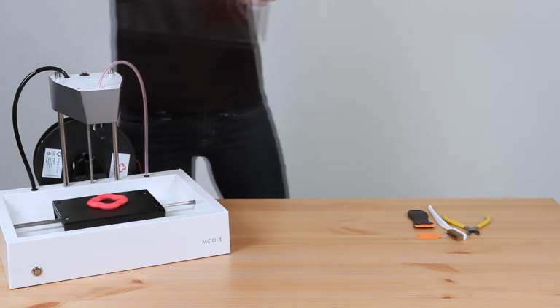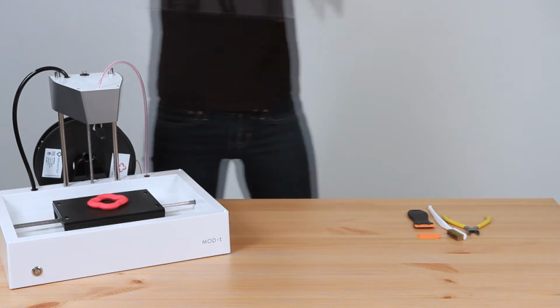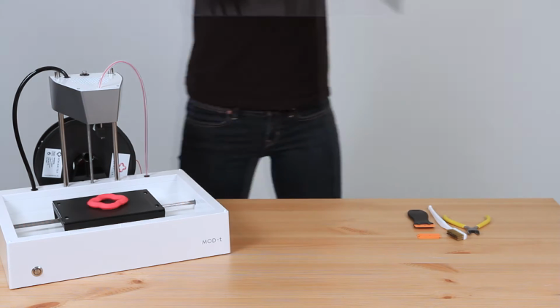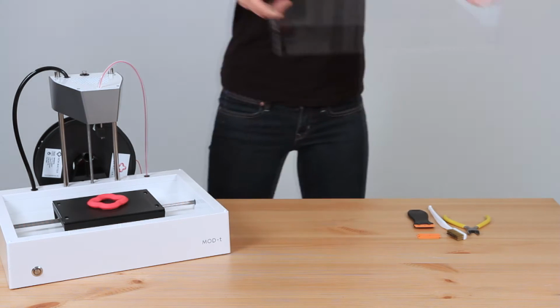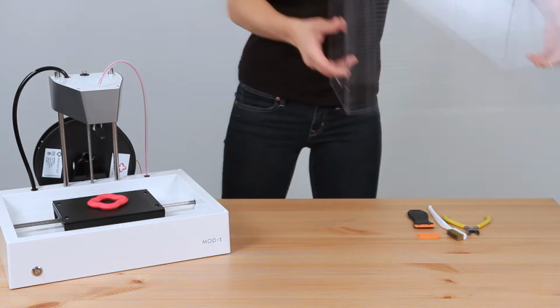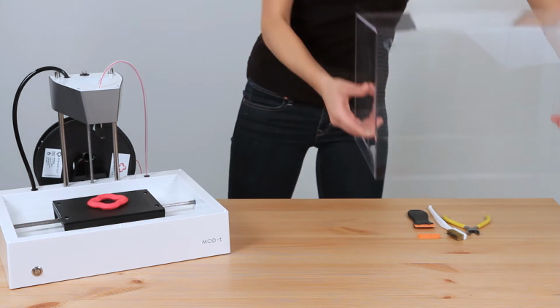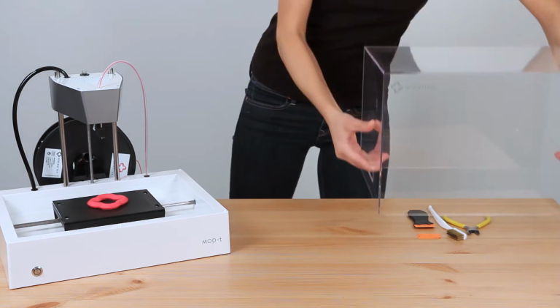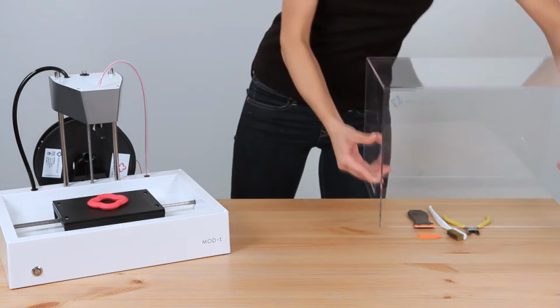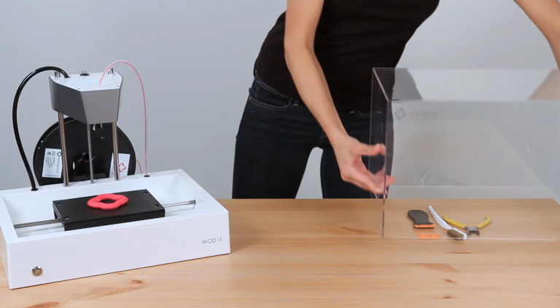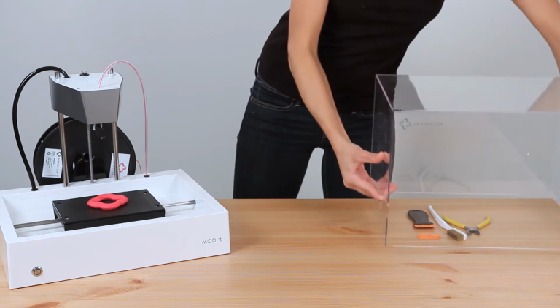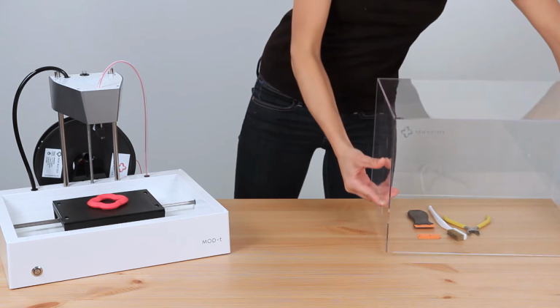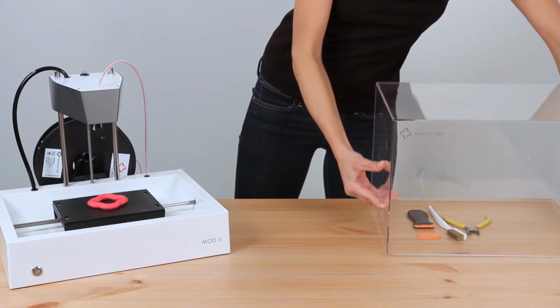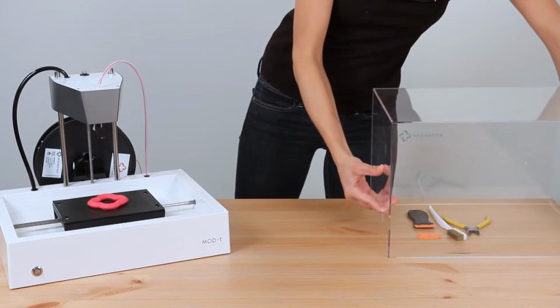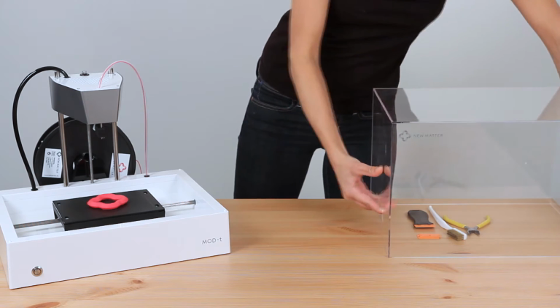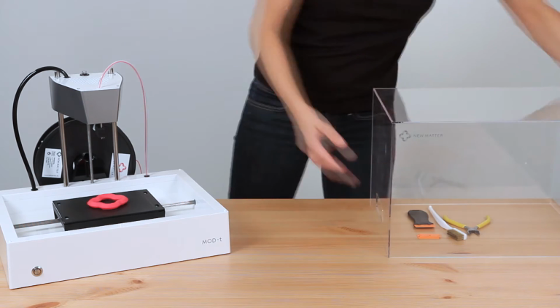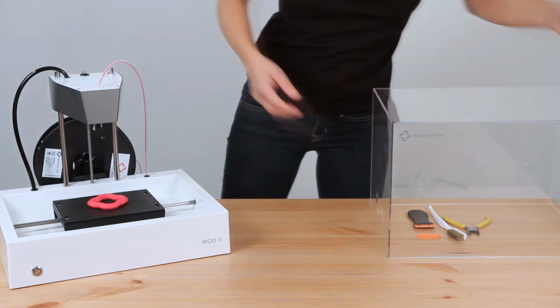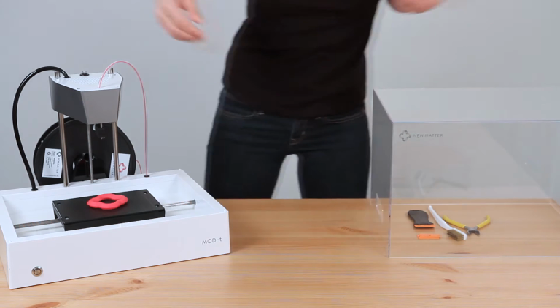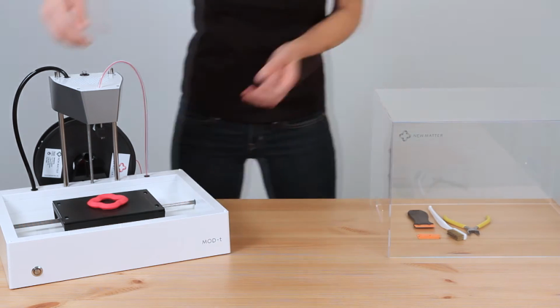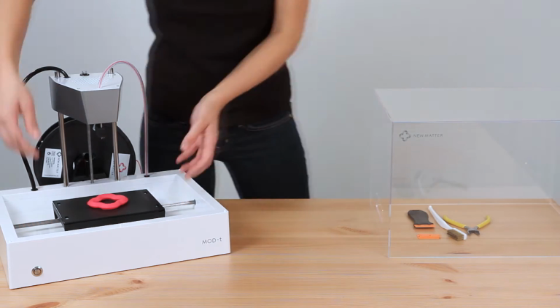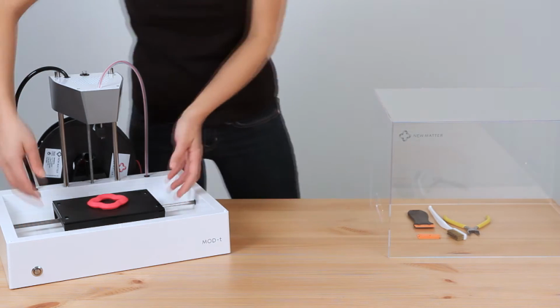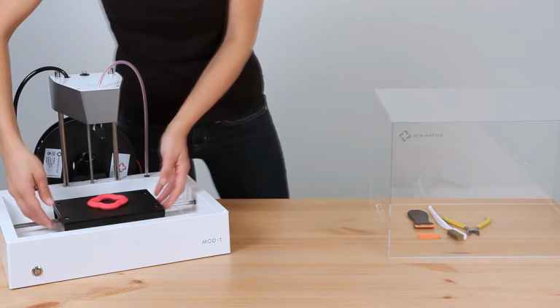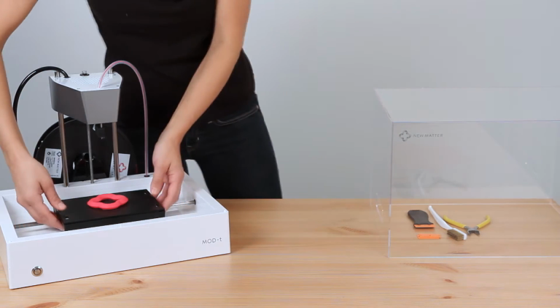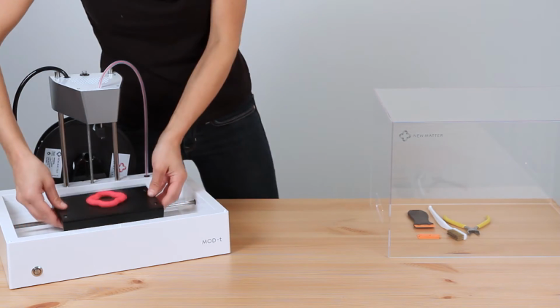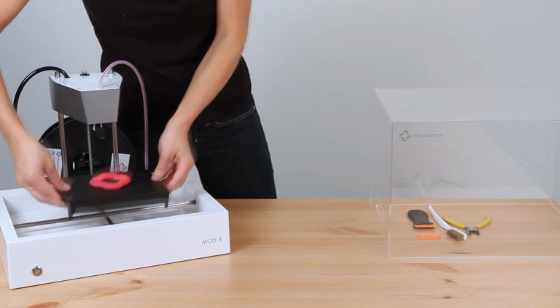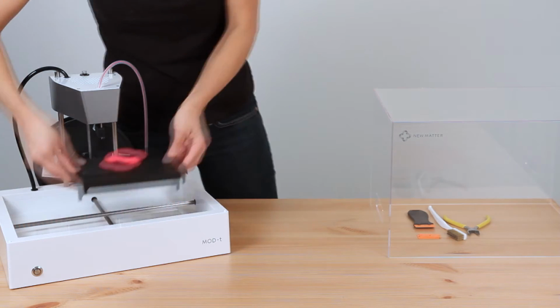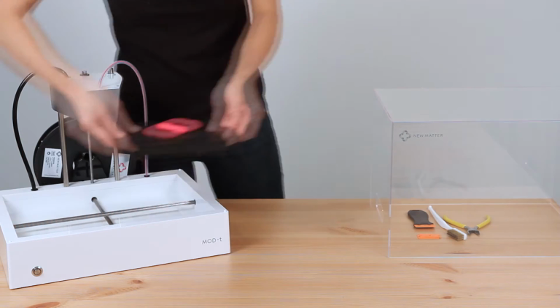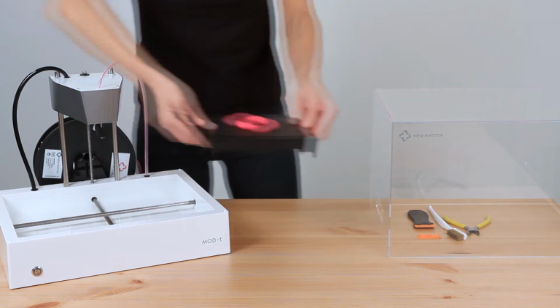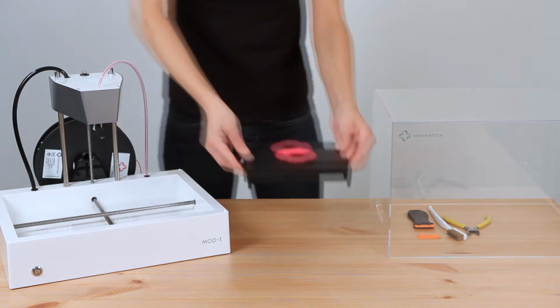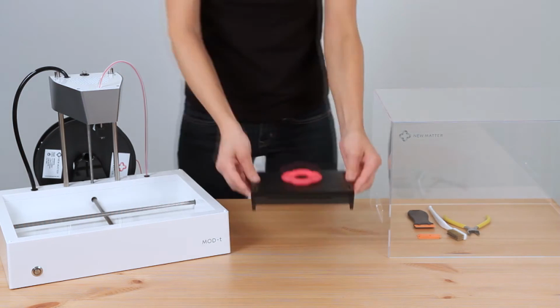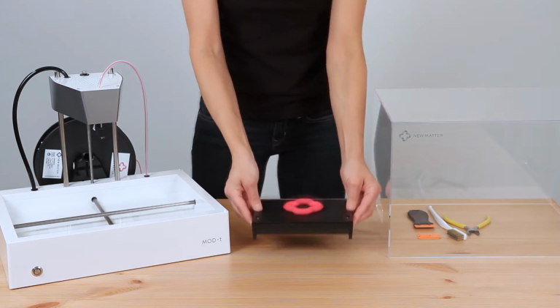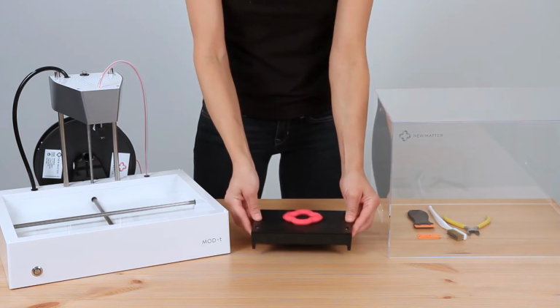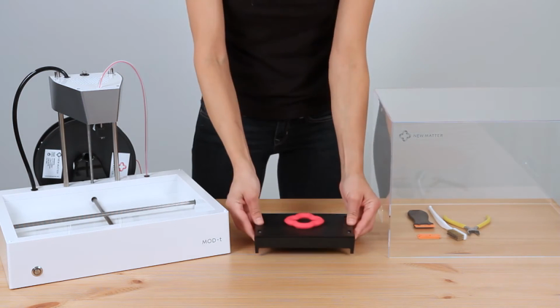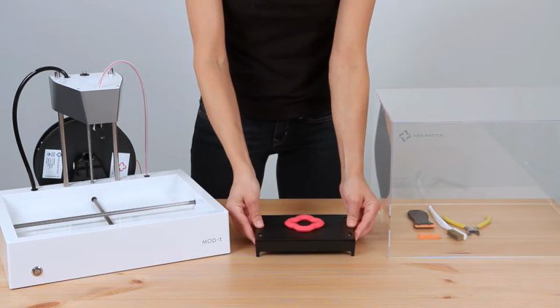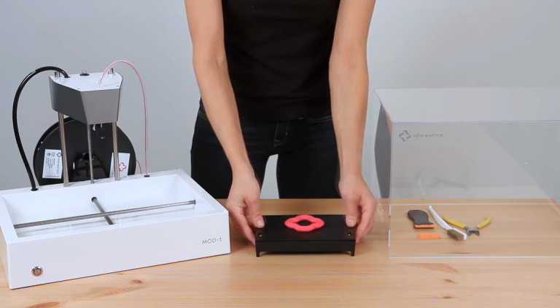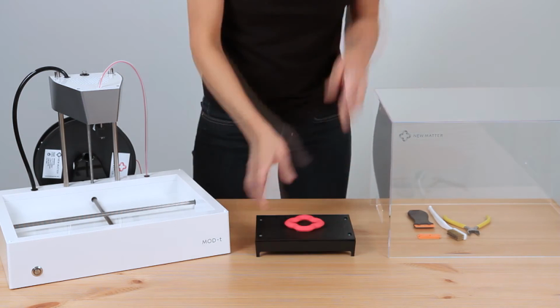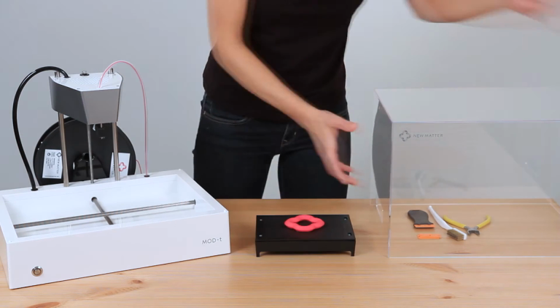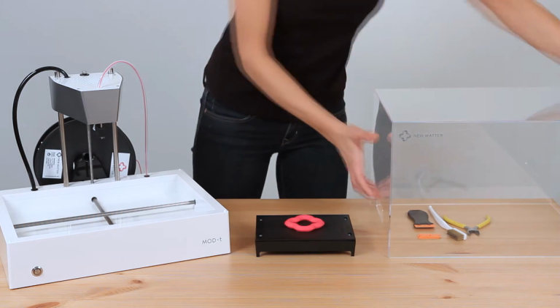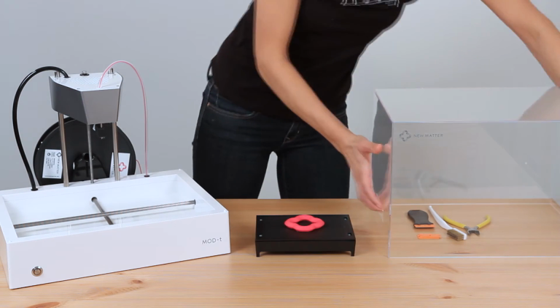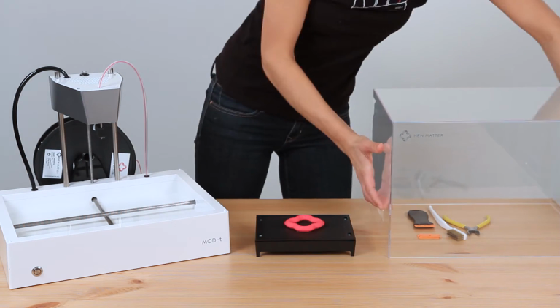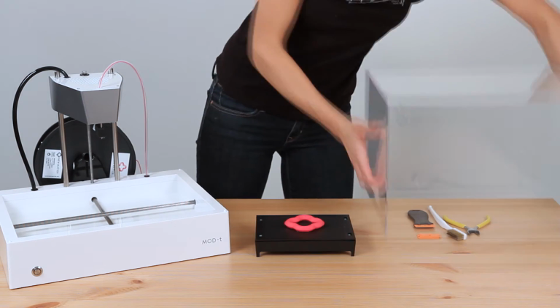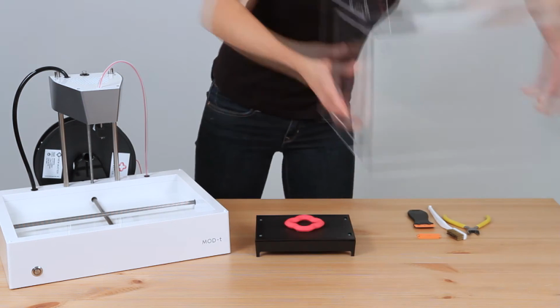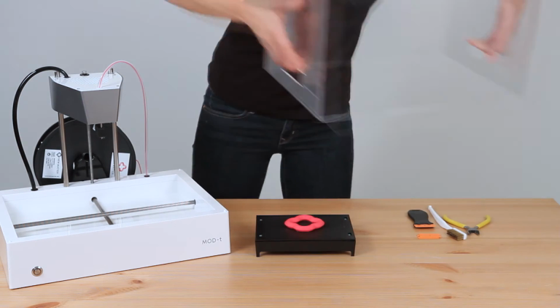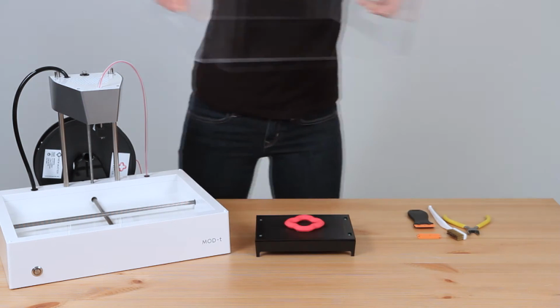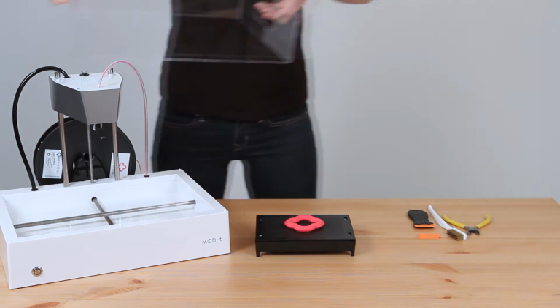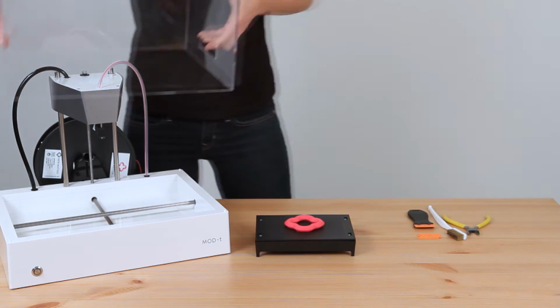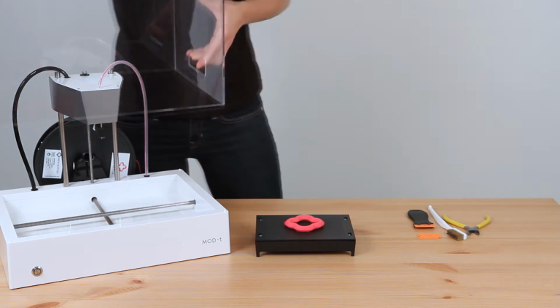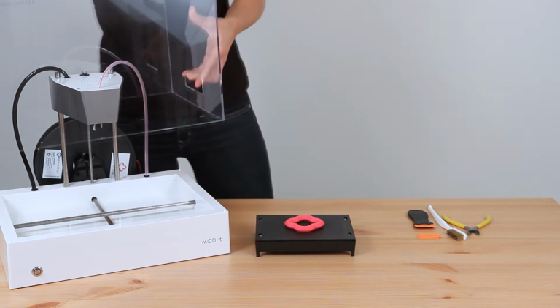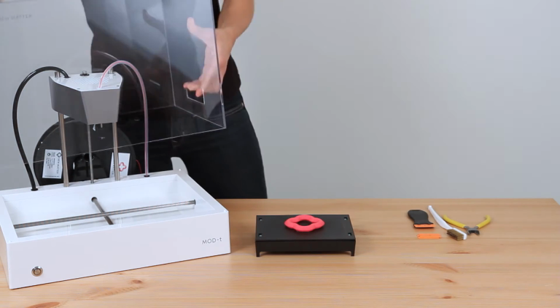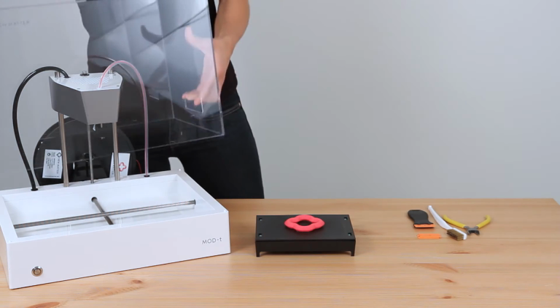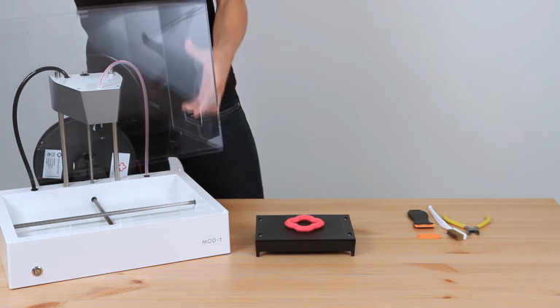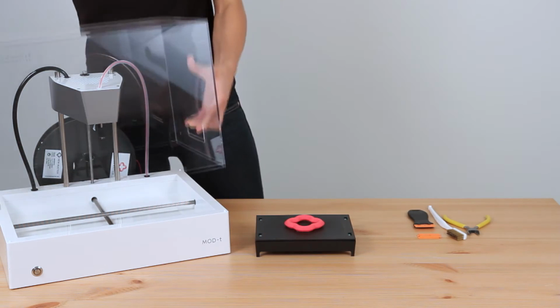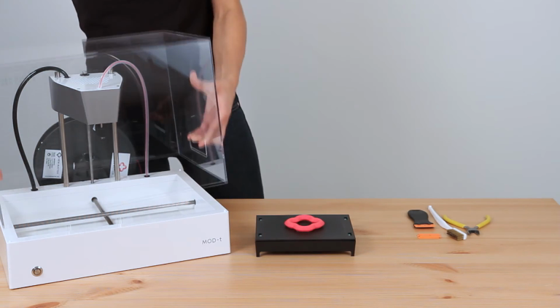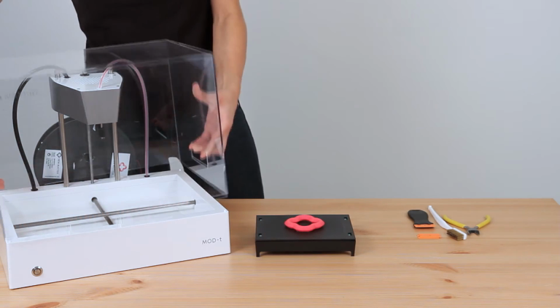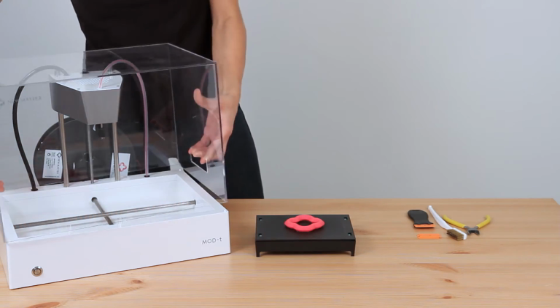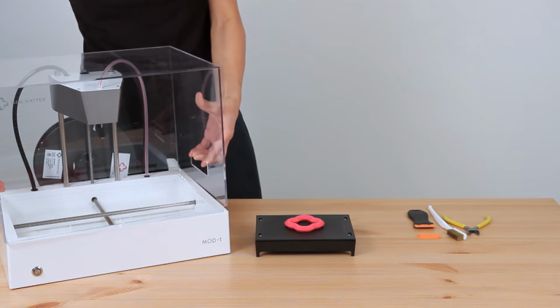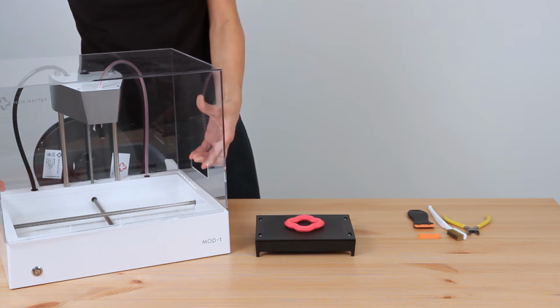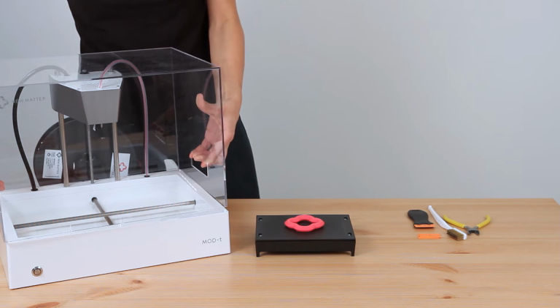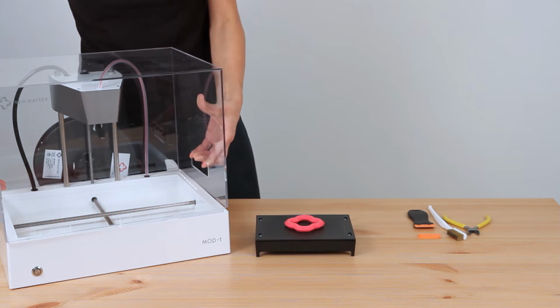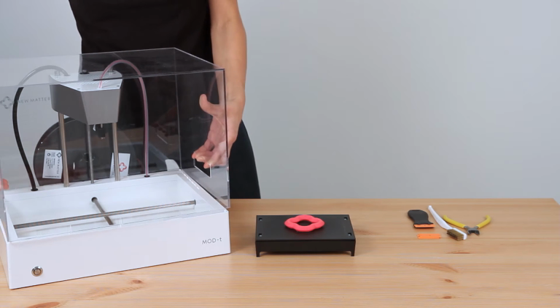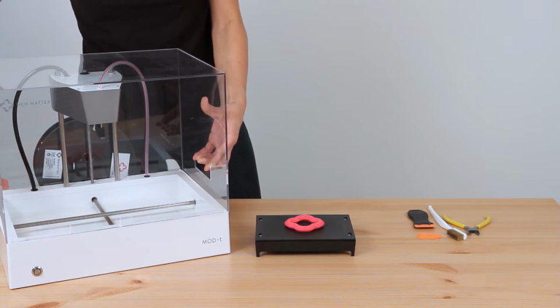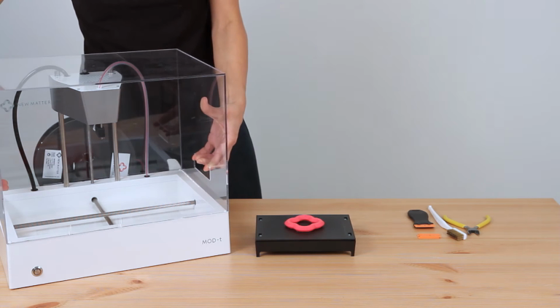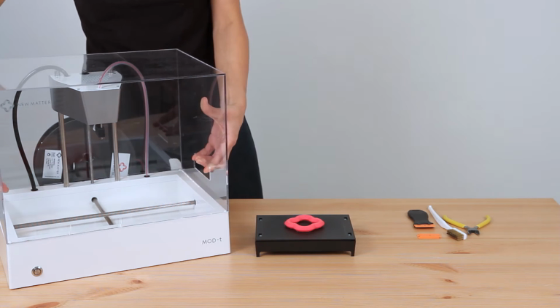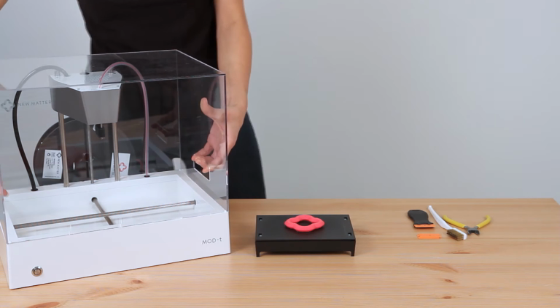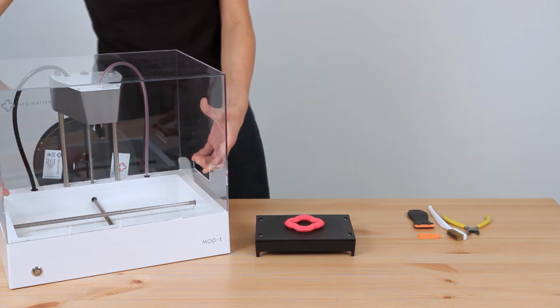Congratulations on your new print. Hot diggity, it looks good. Now let's get it off the print surface plate.